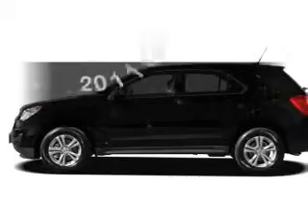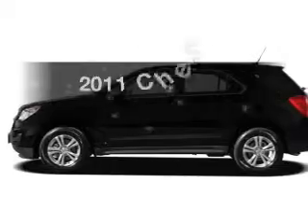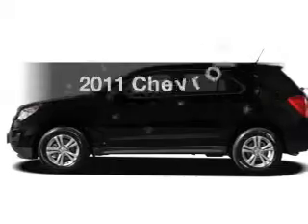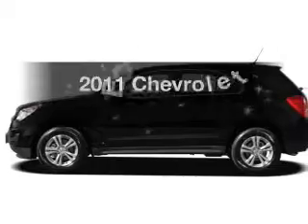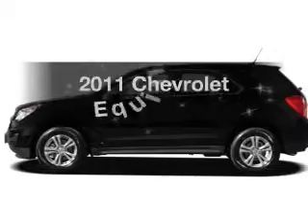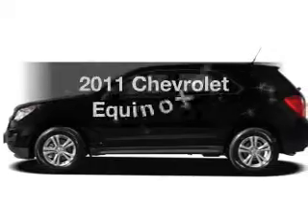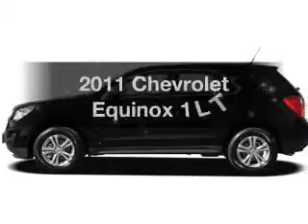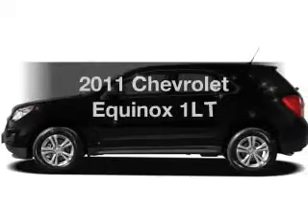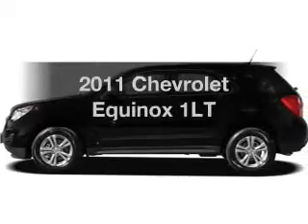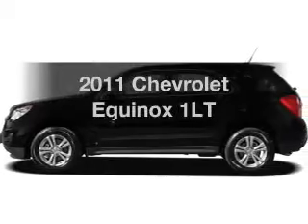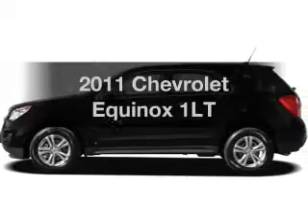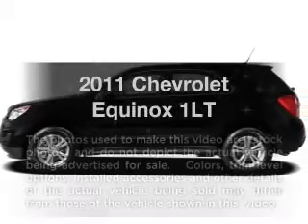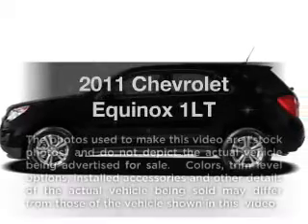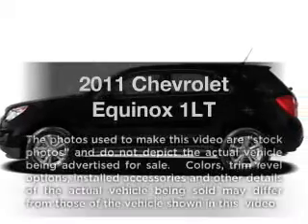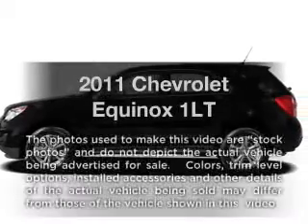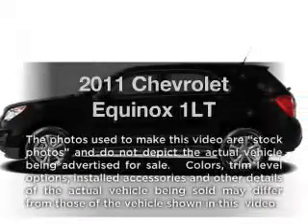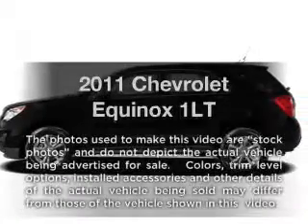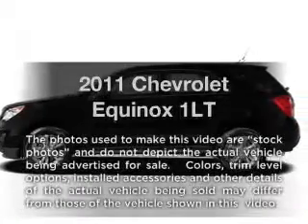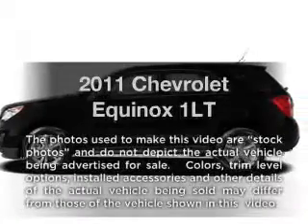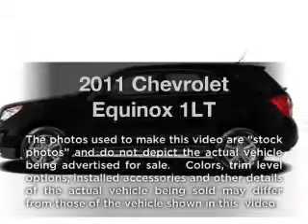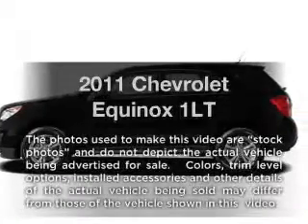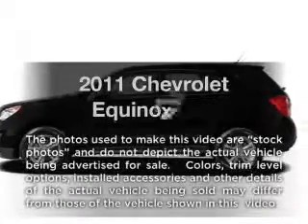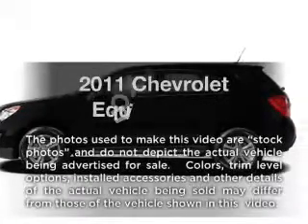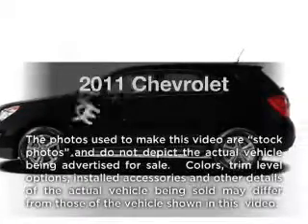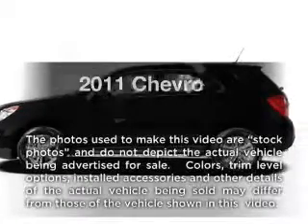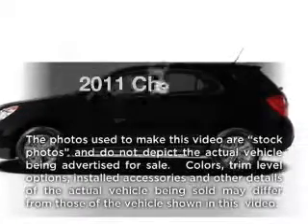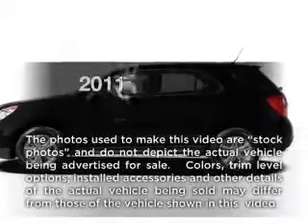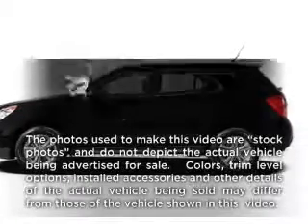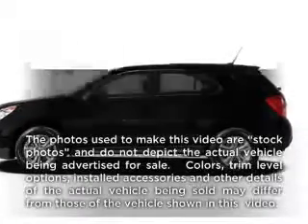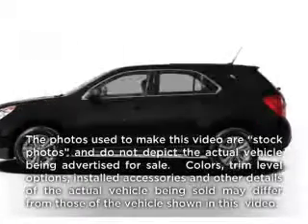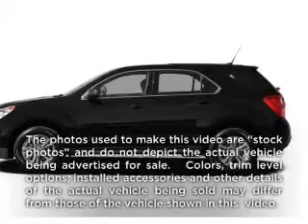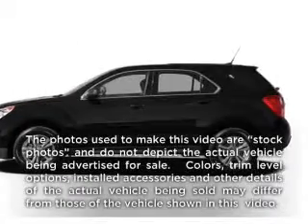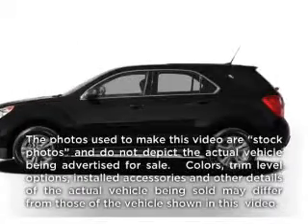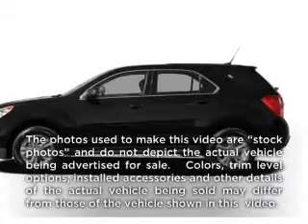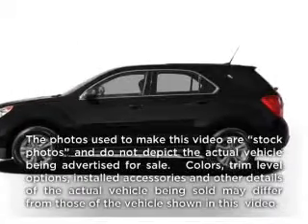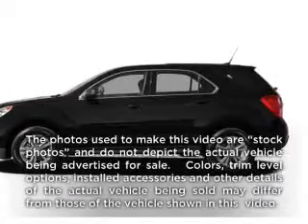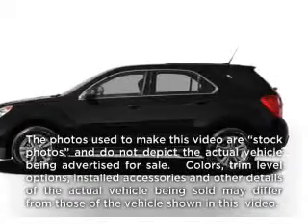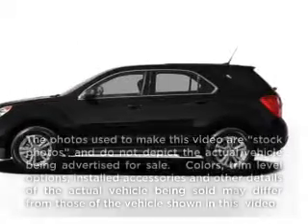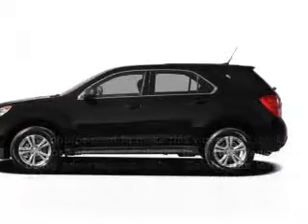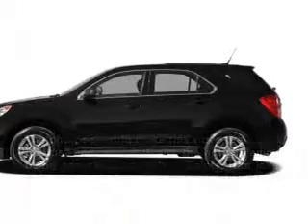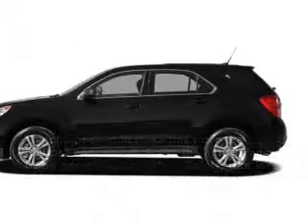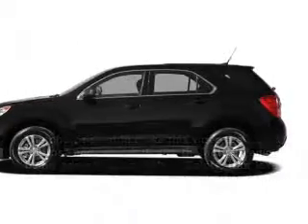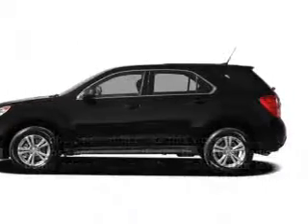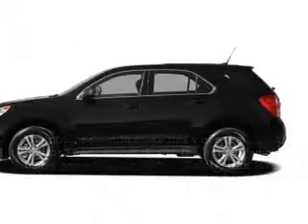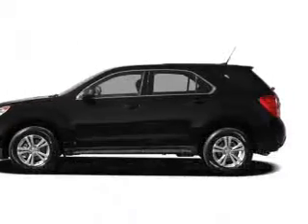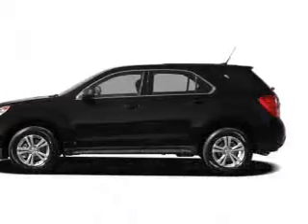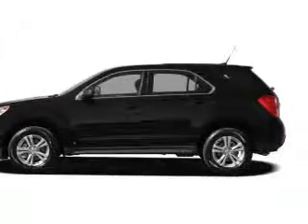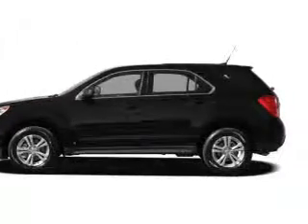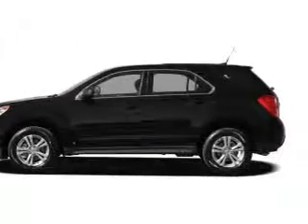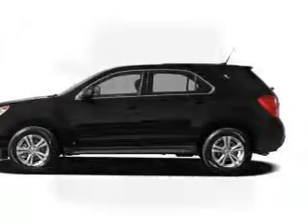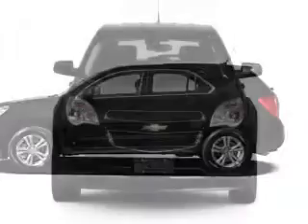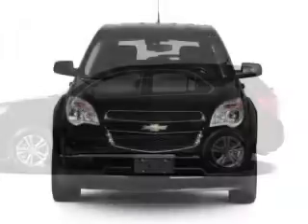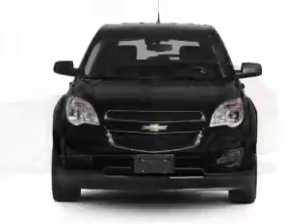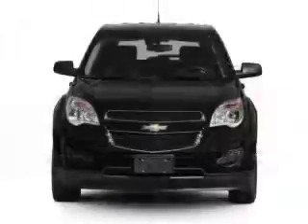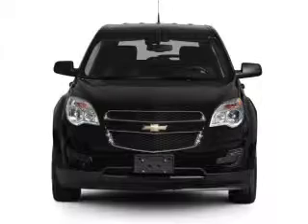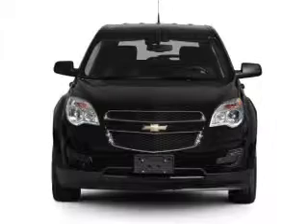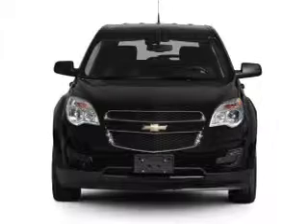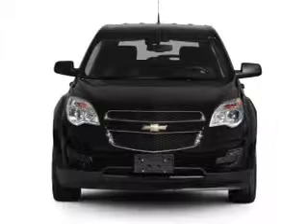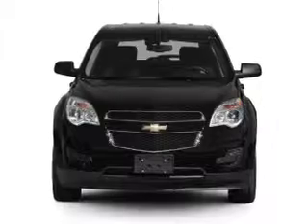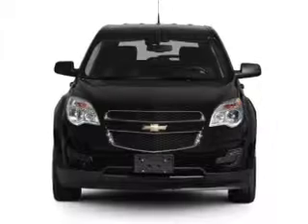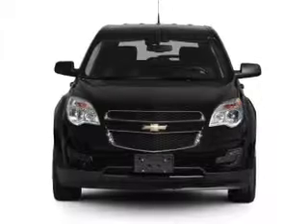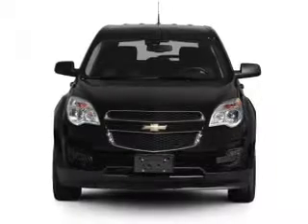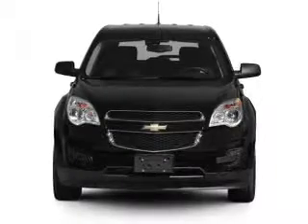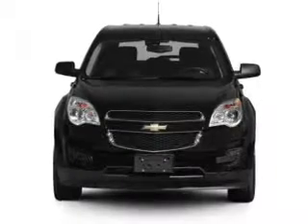Introducing the 2011 Chevrolet Equinox. If you're looking for a first-rate auto, this one could be yours today.